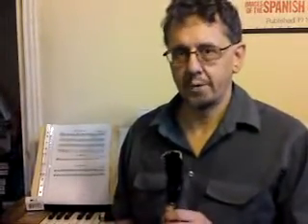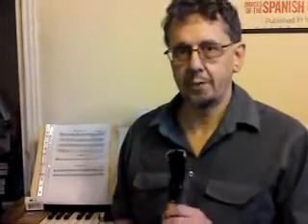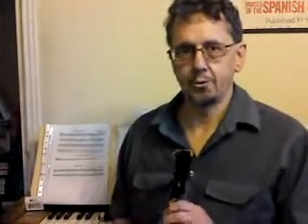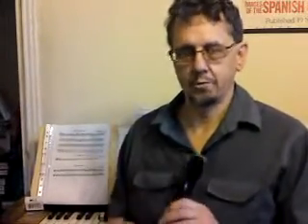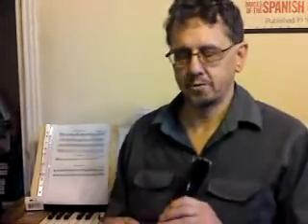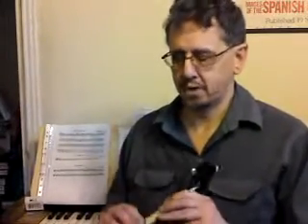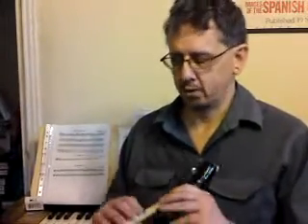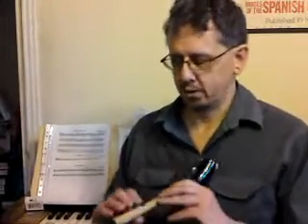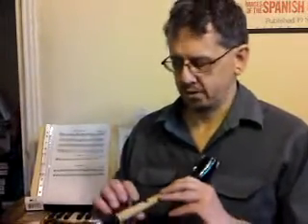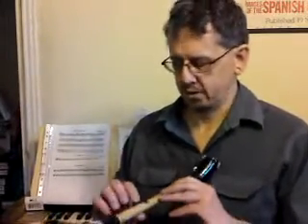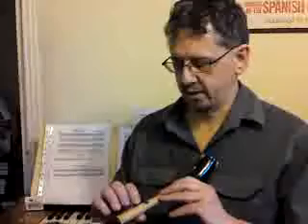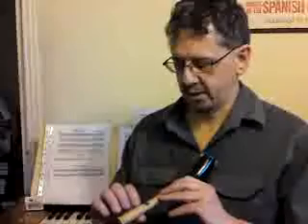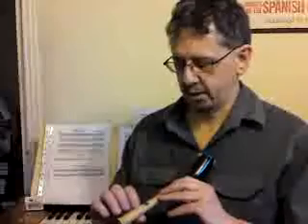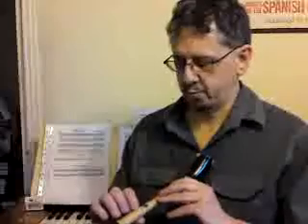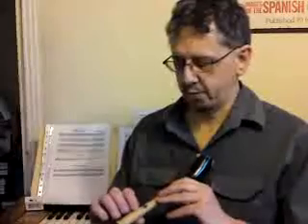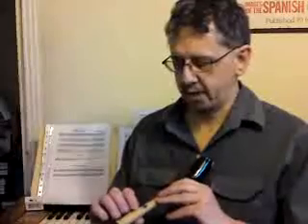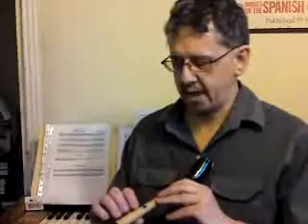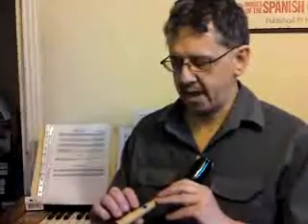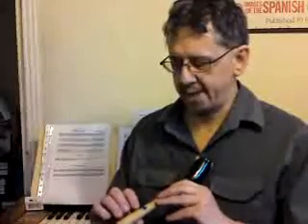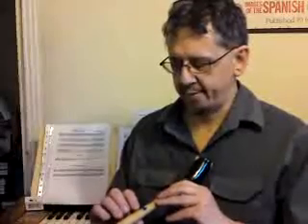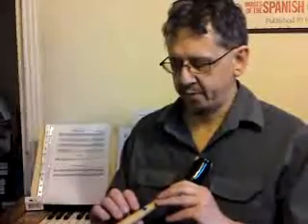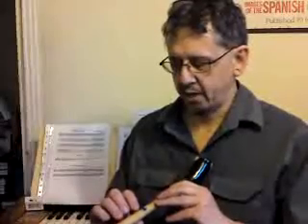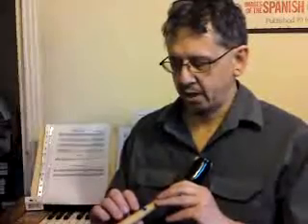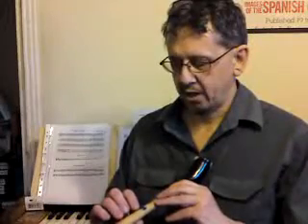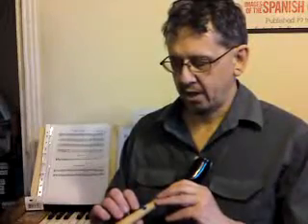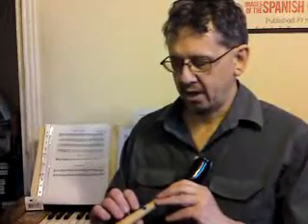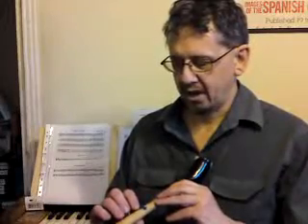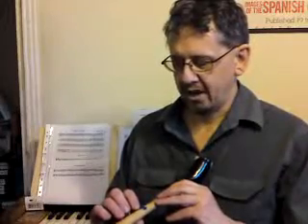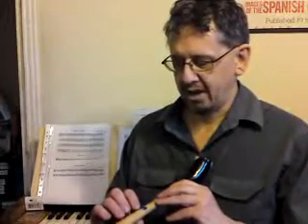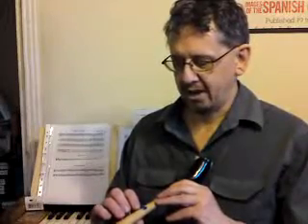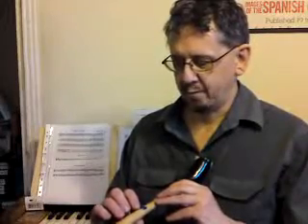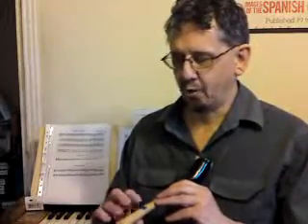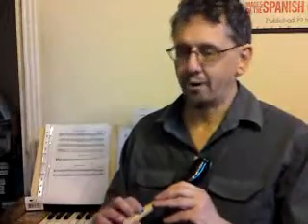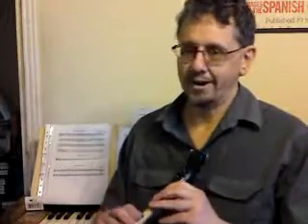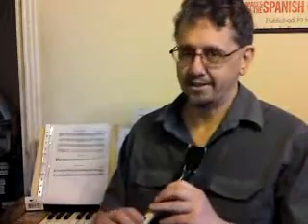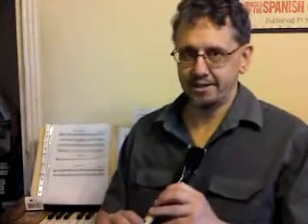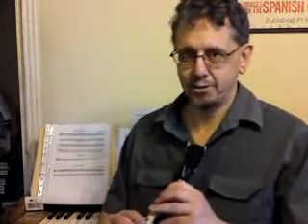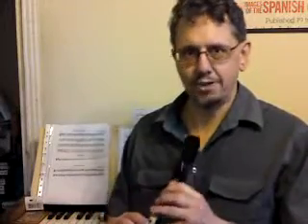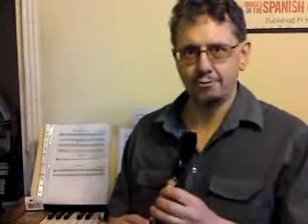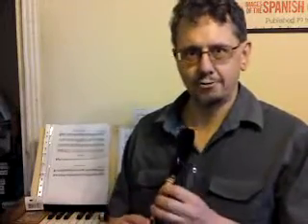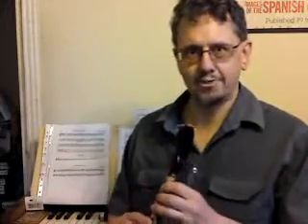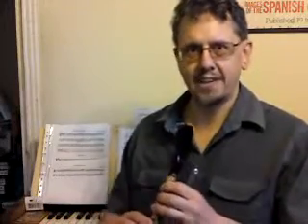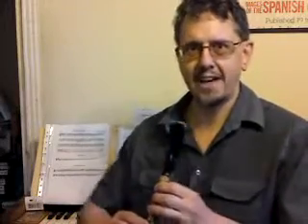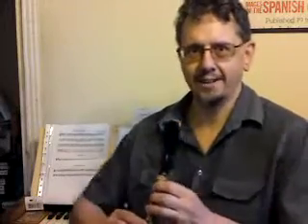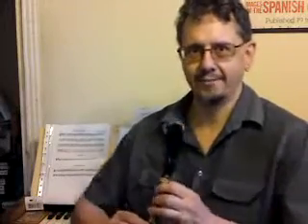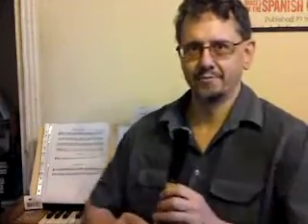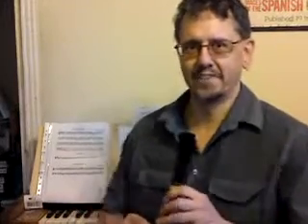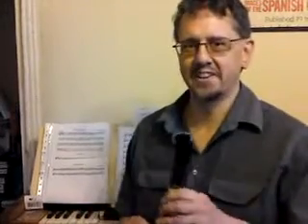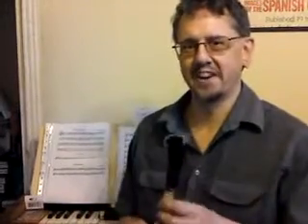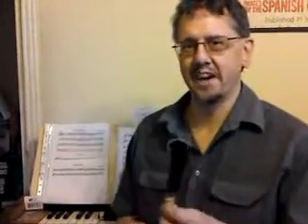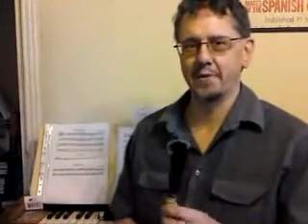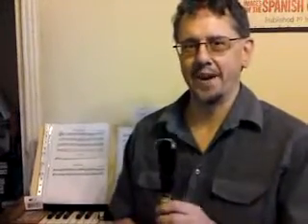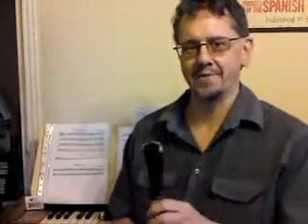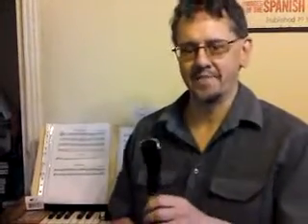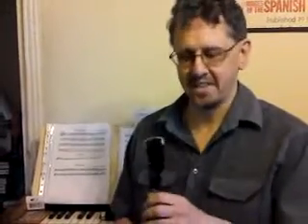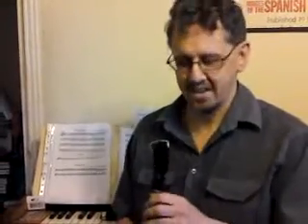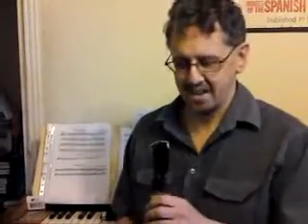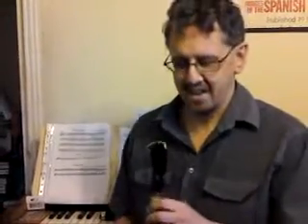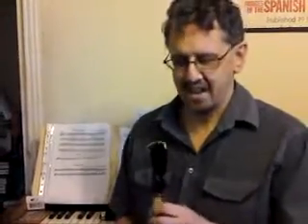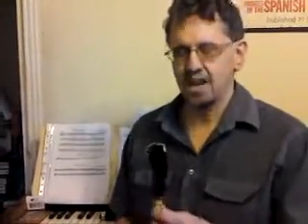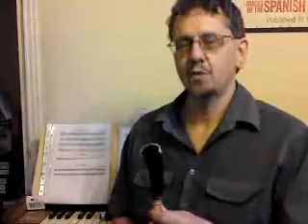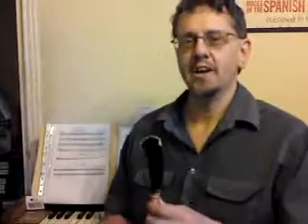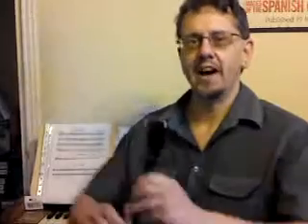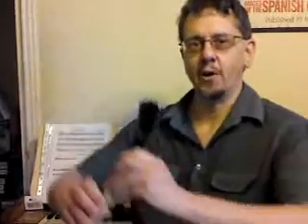The main problem is getting ones that will actually play more or less in tune scale. Anyway, here we go.